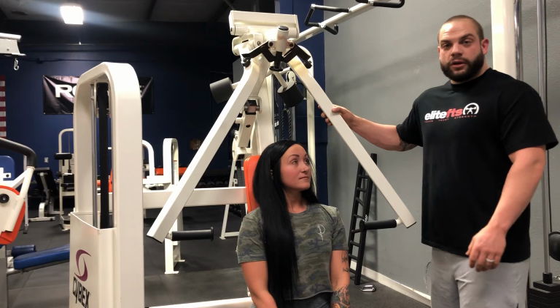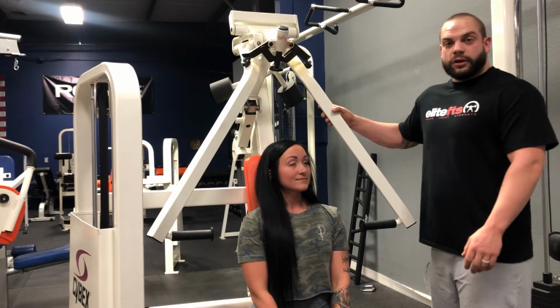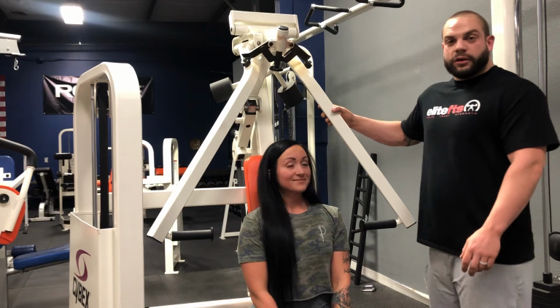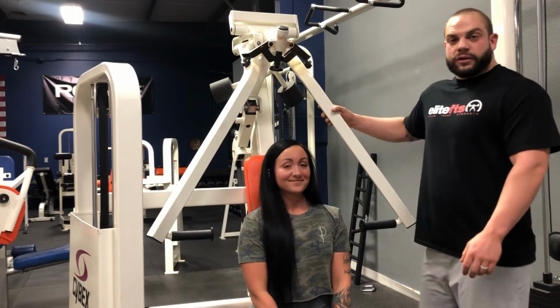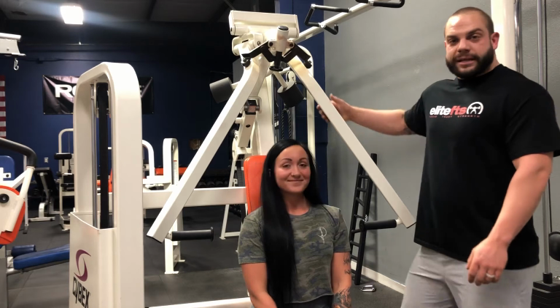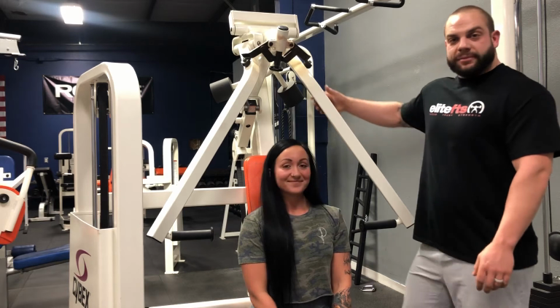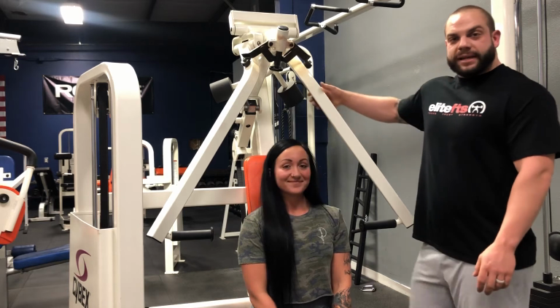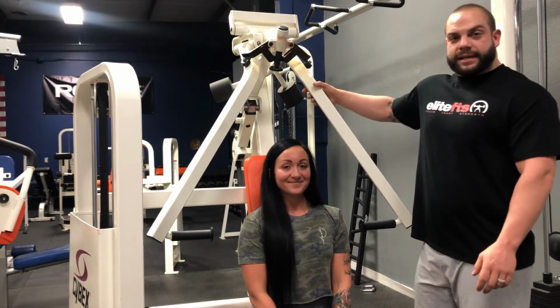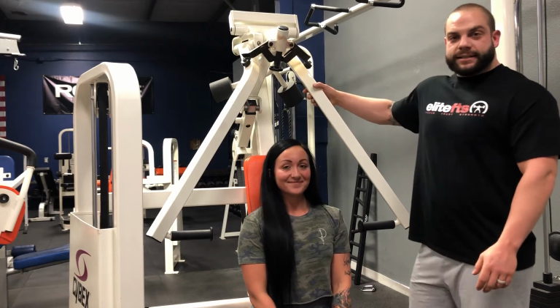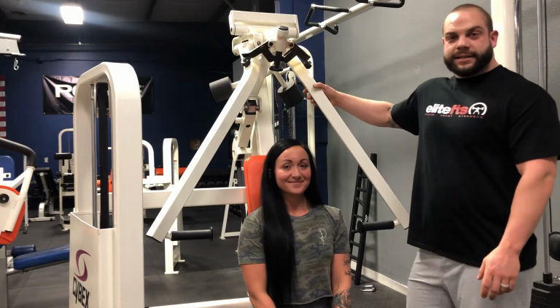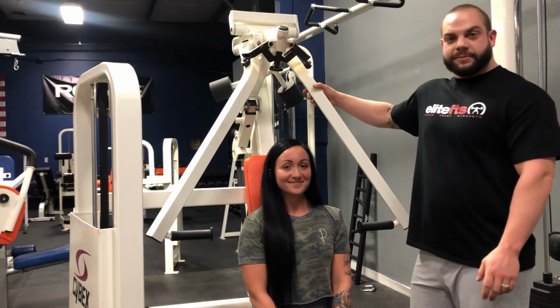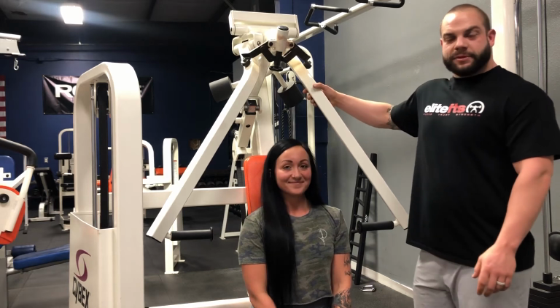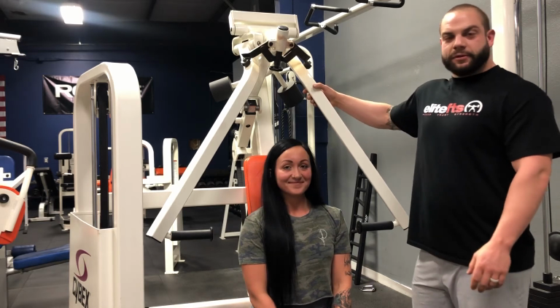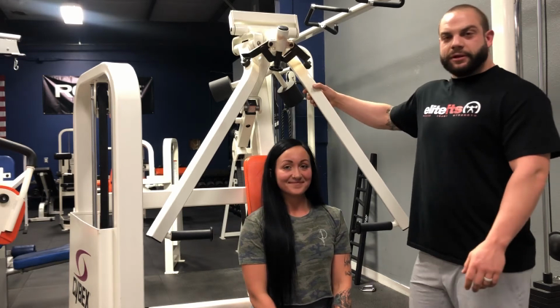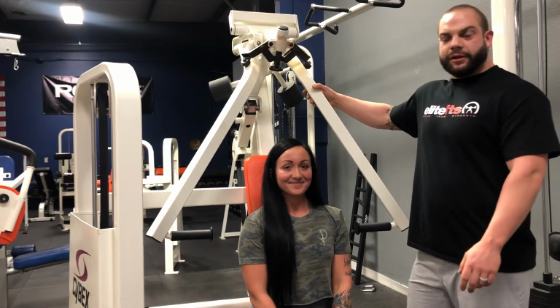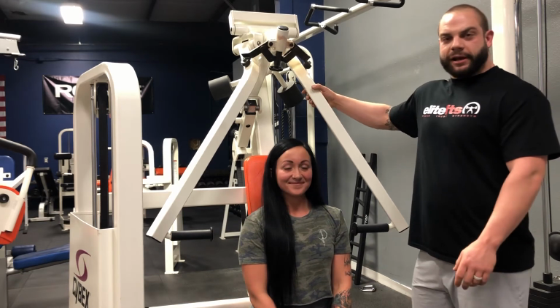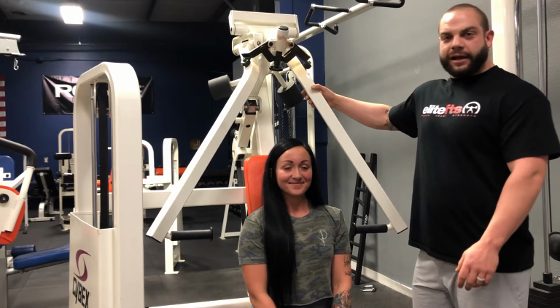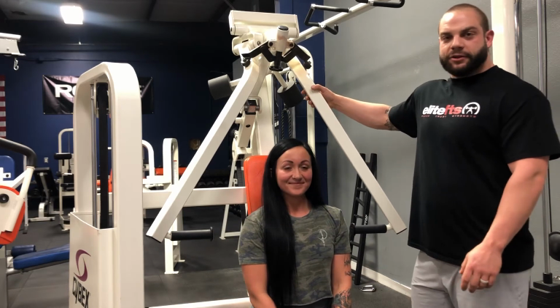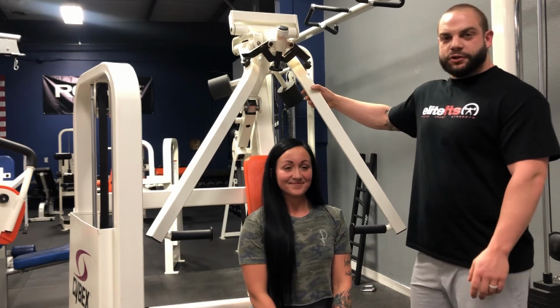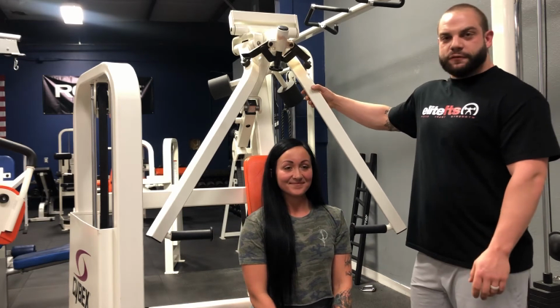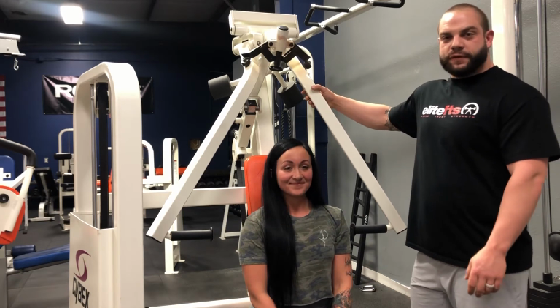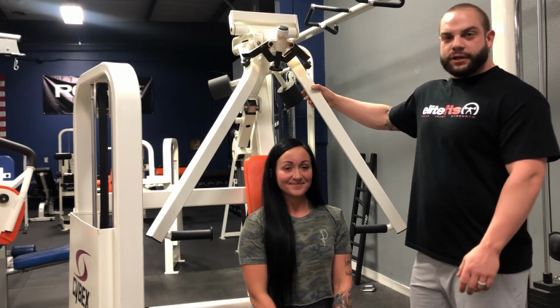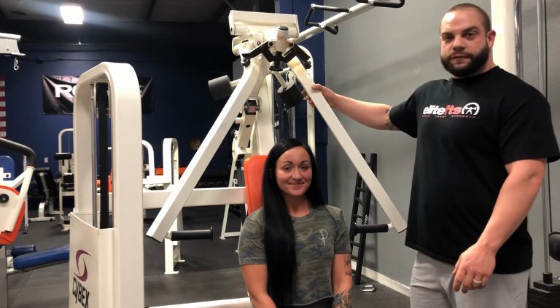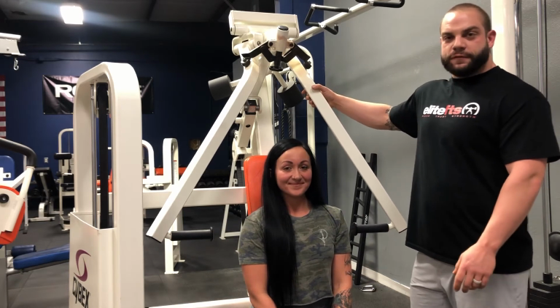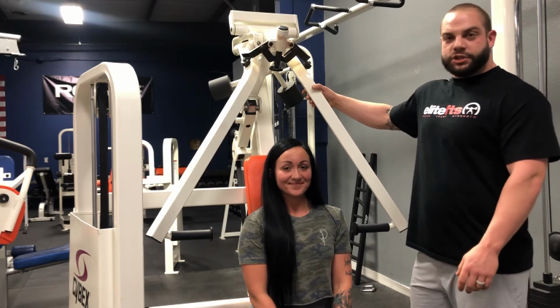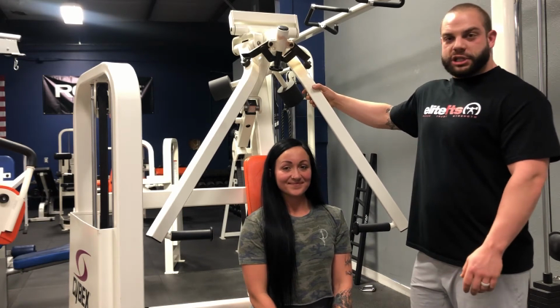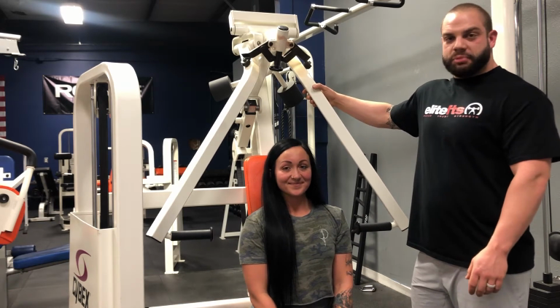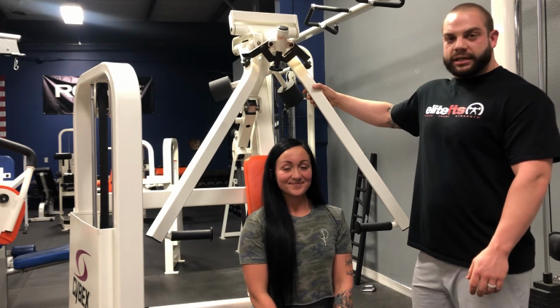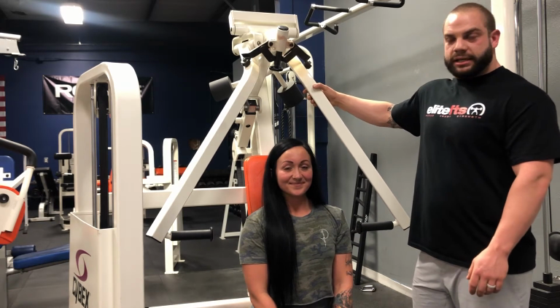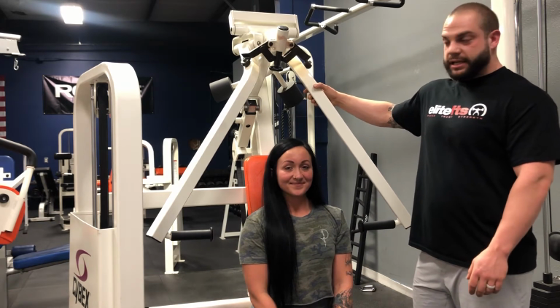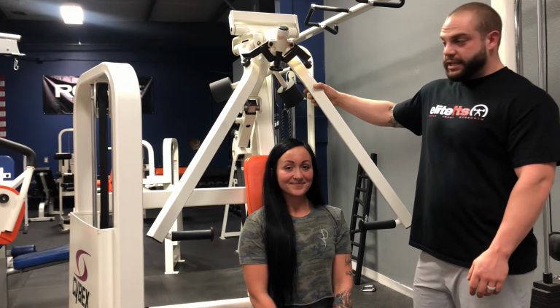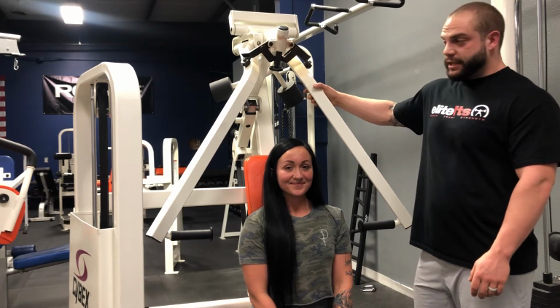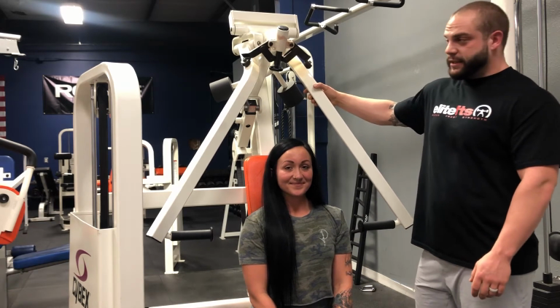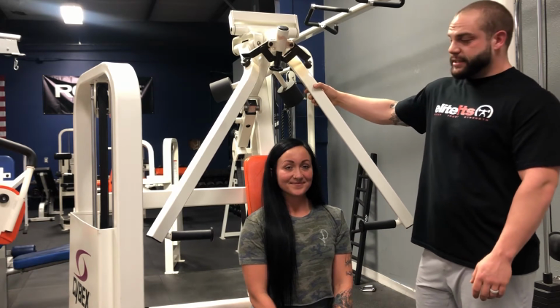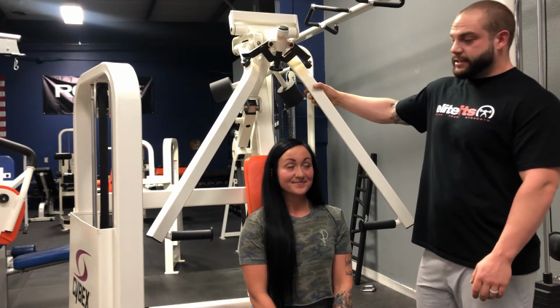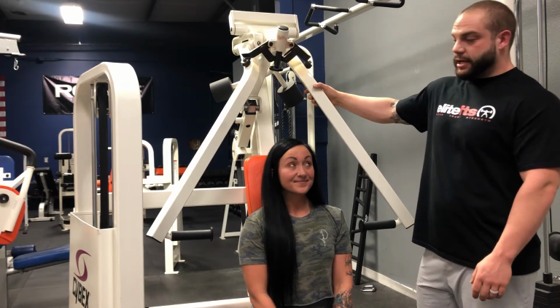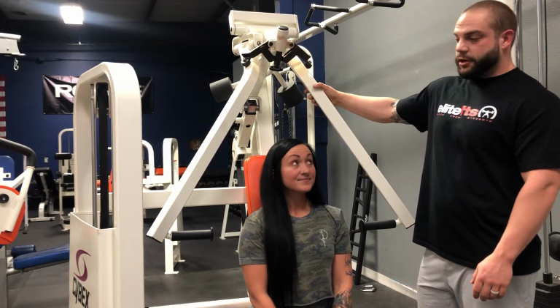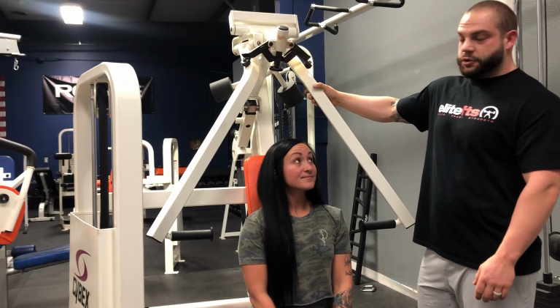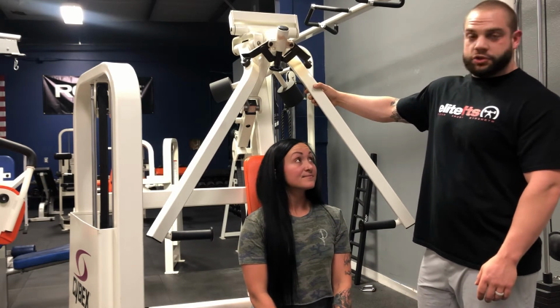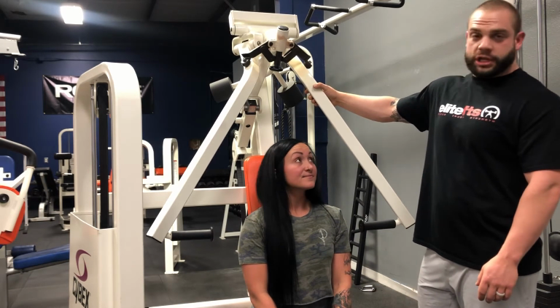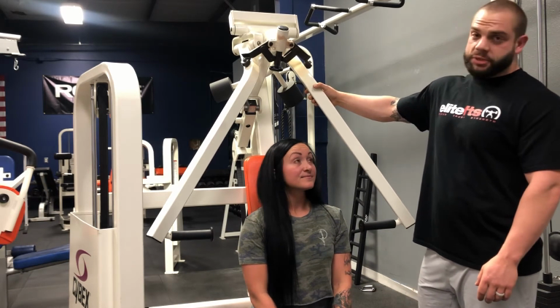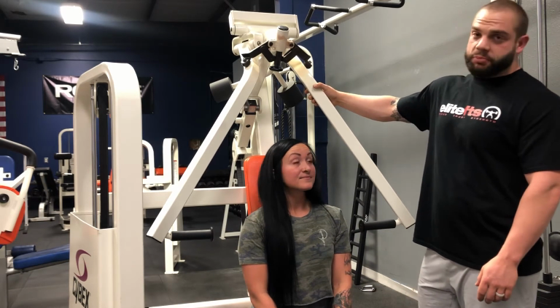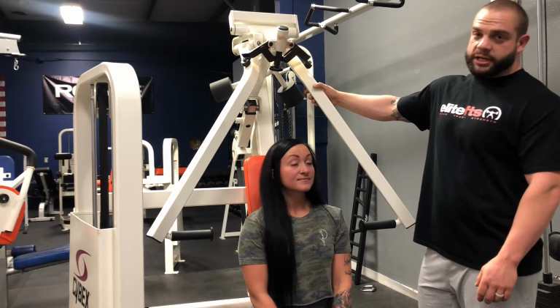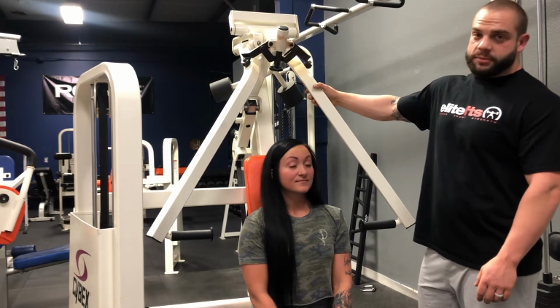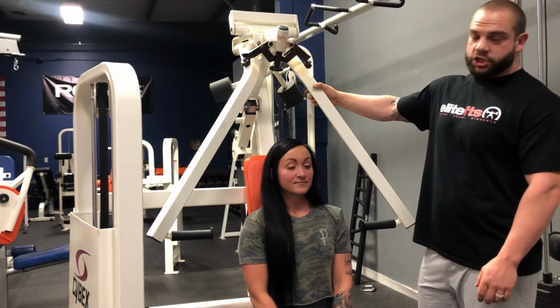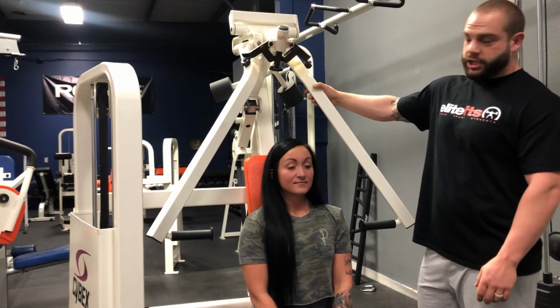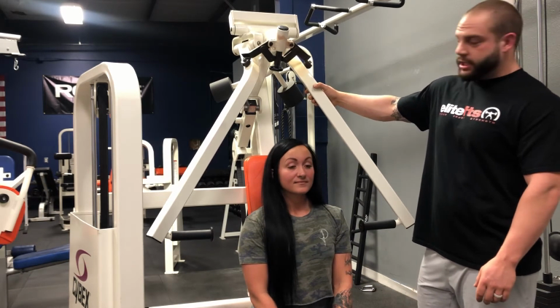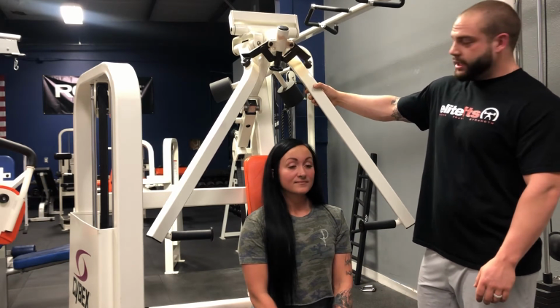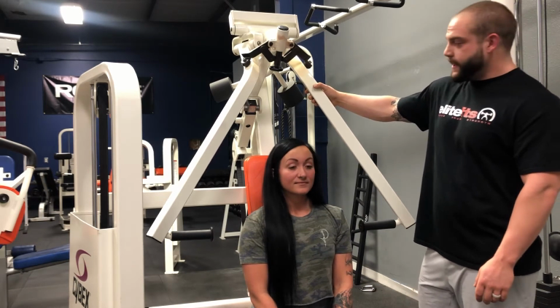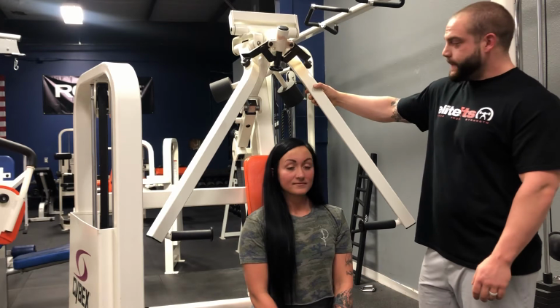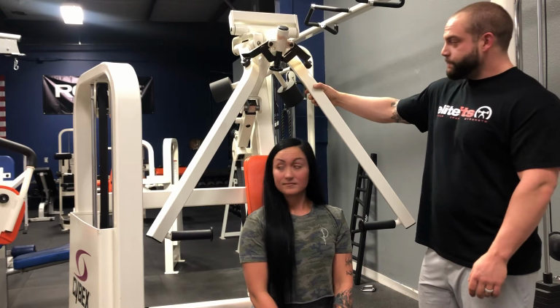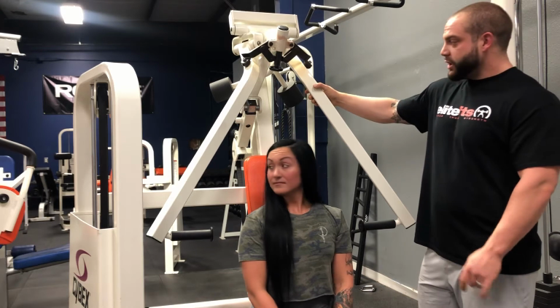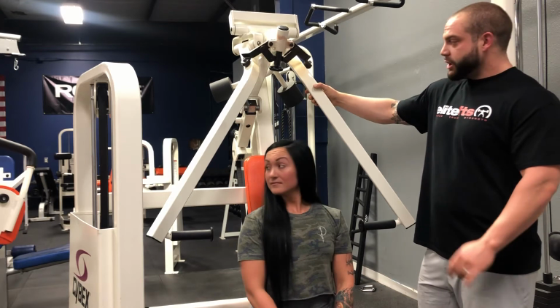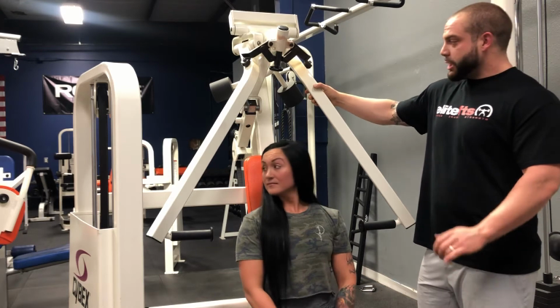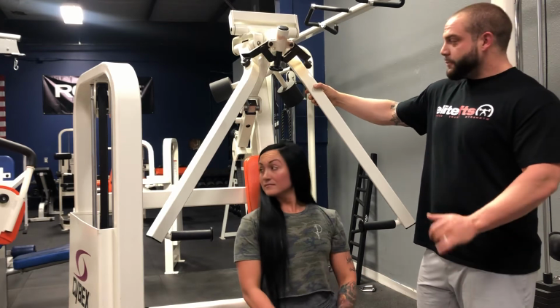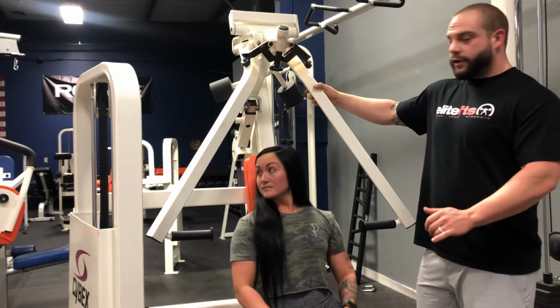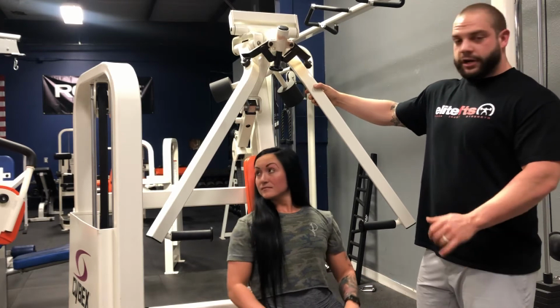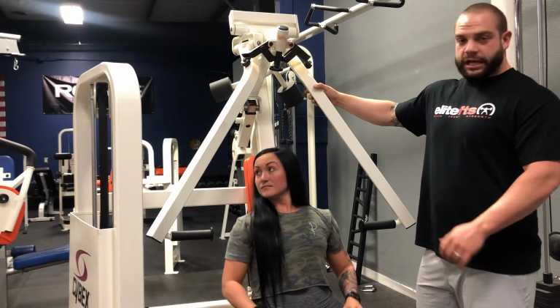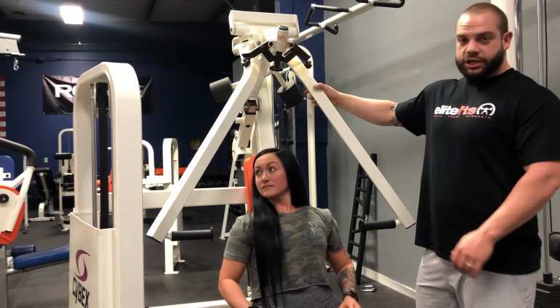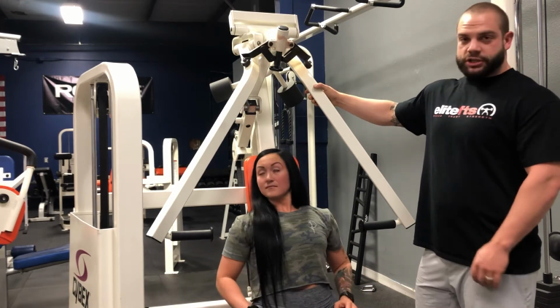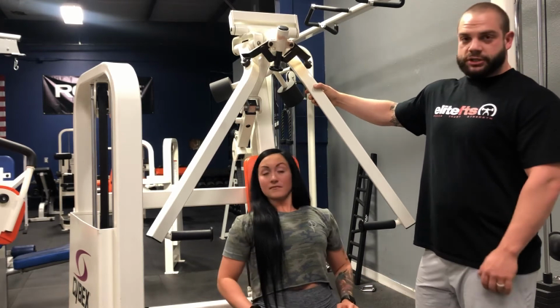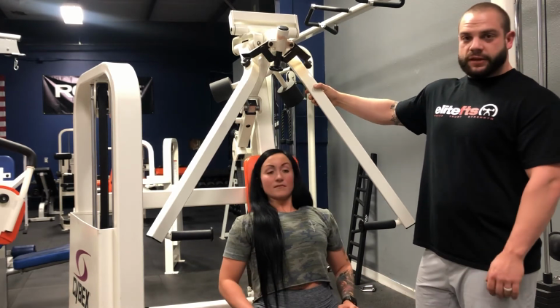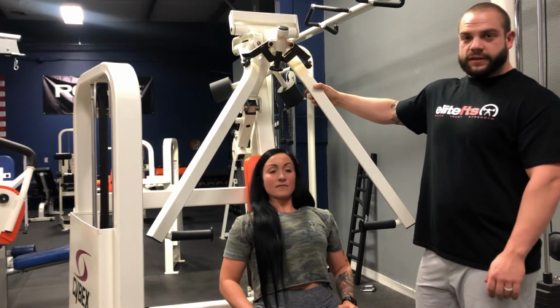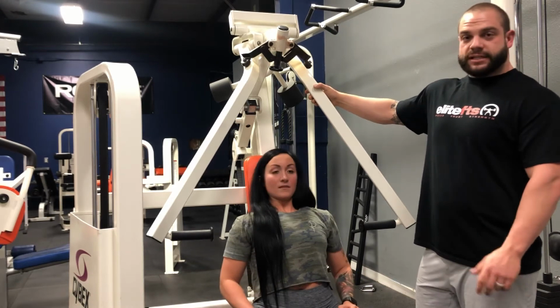What's up guys? This is another how-to video for GP. This is our new chest press machine. A couple variations on this.